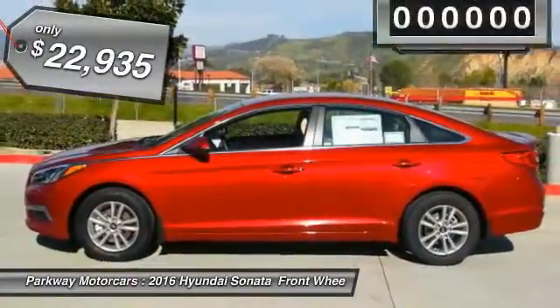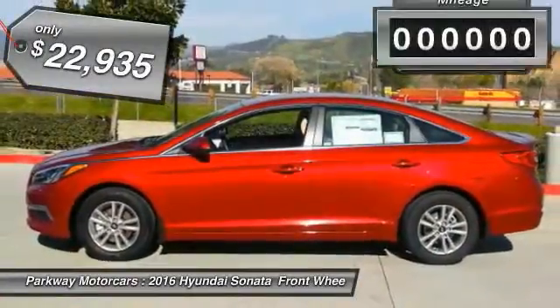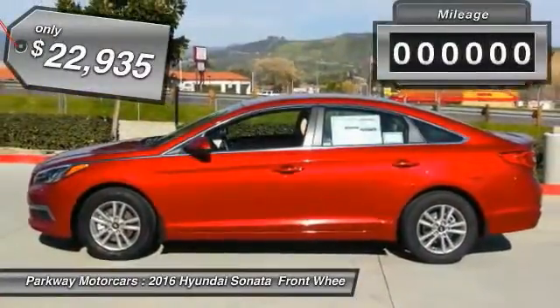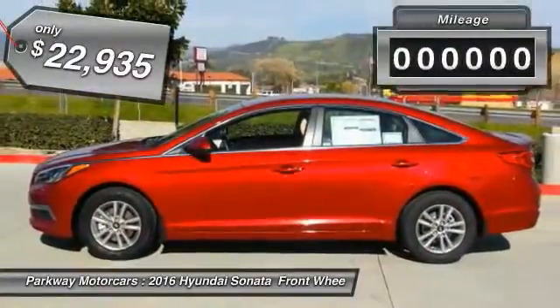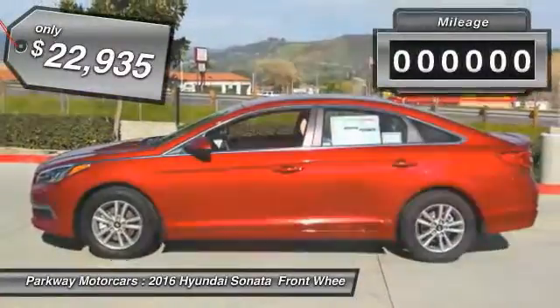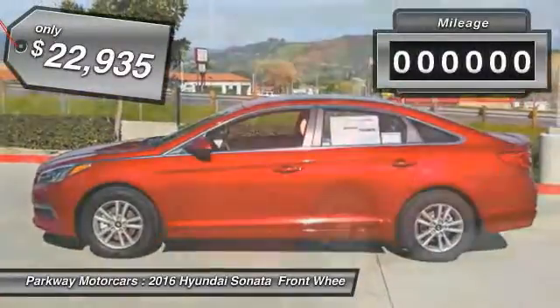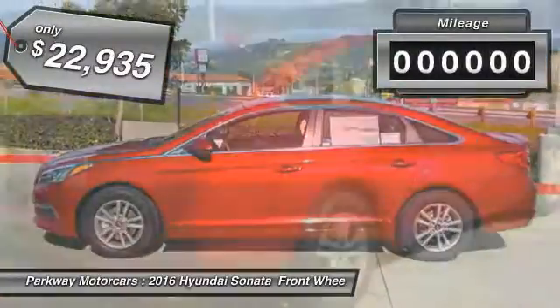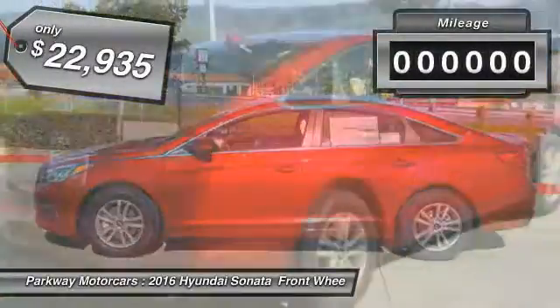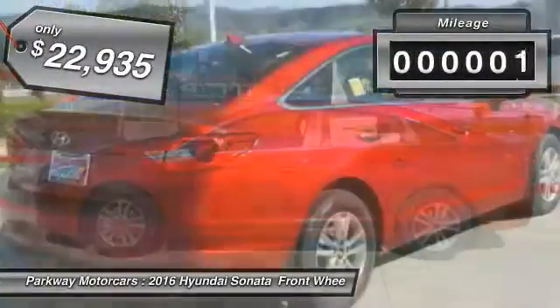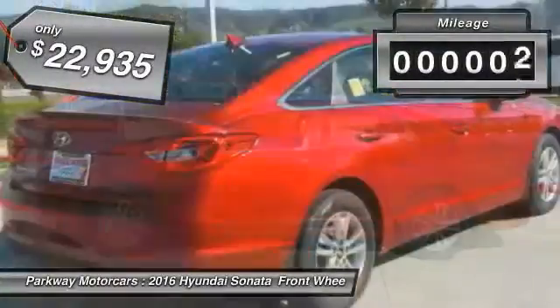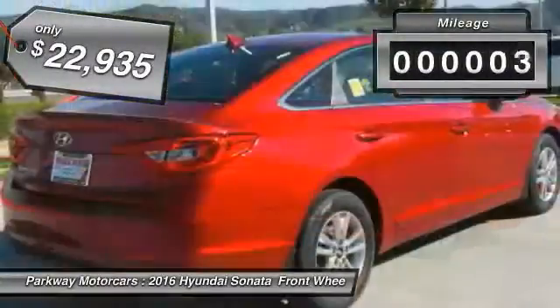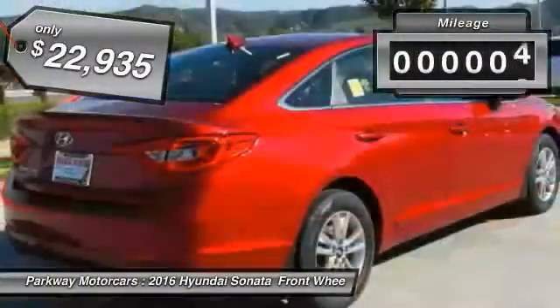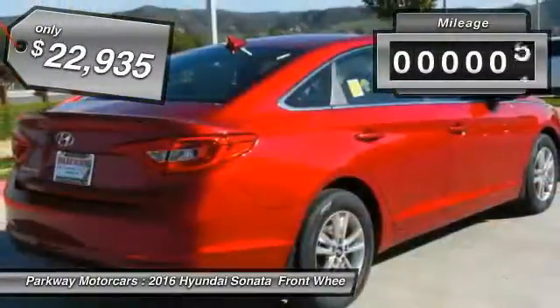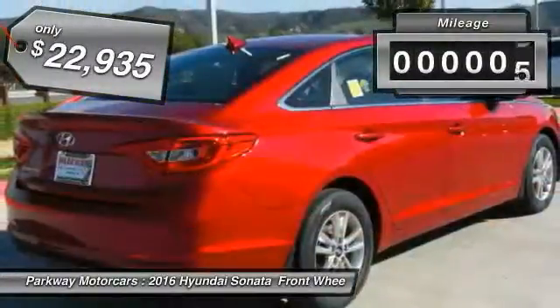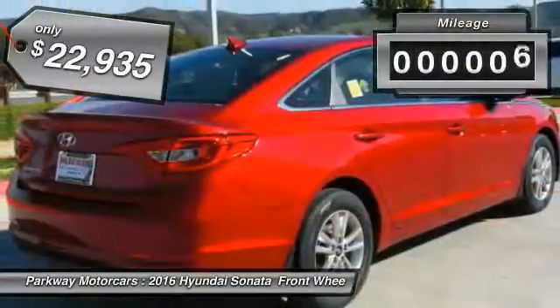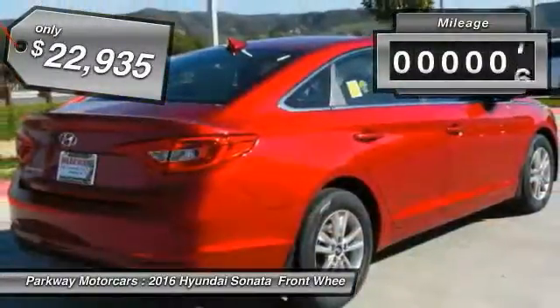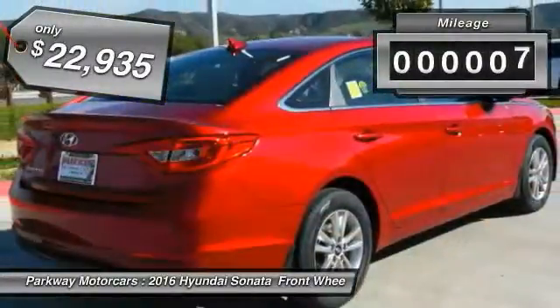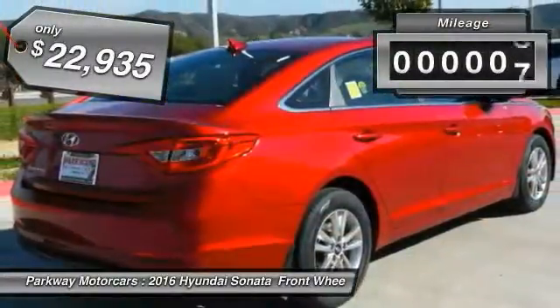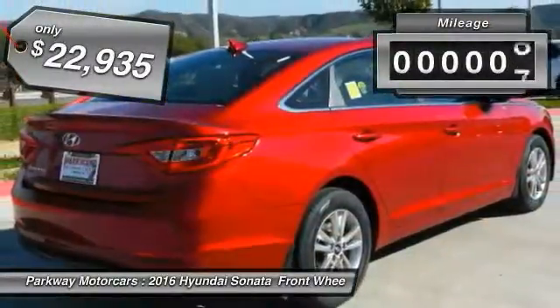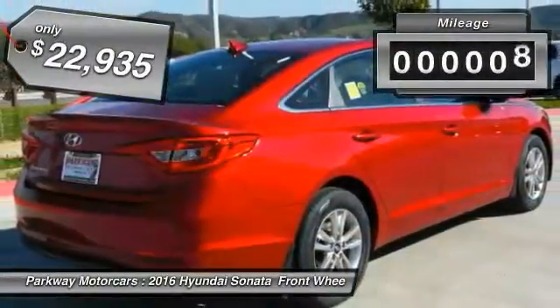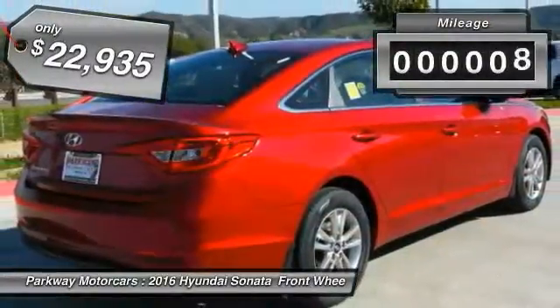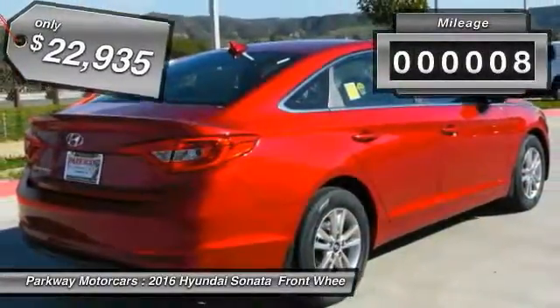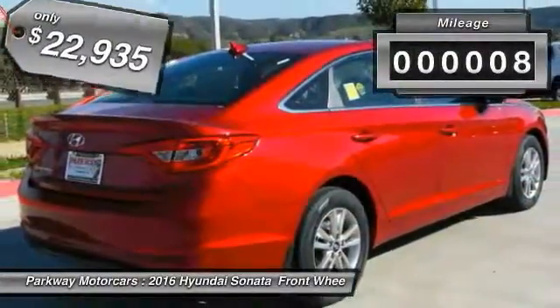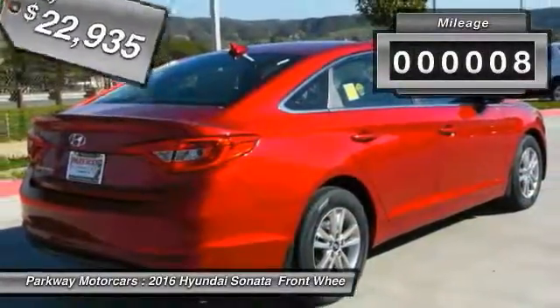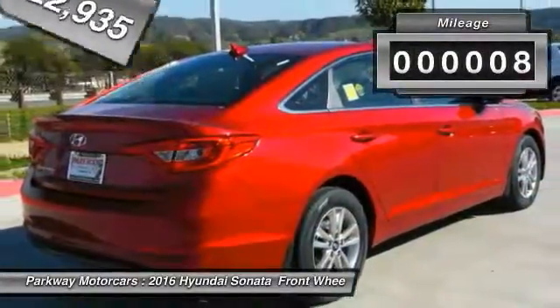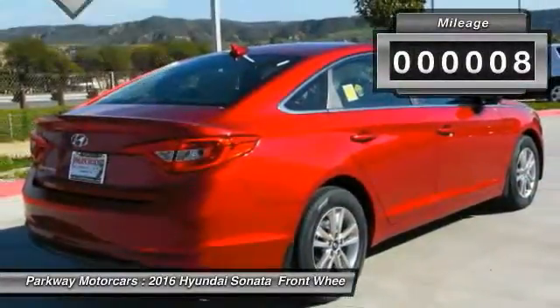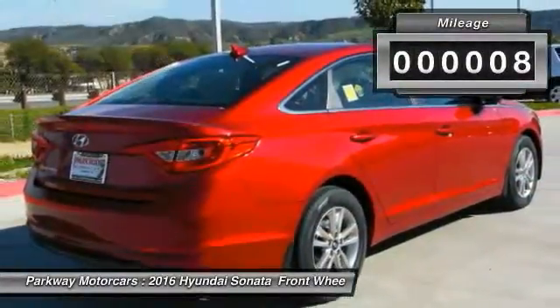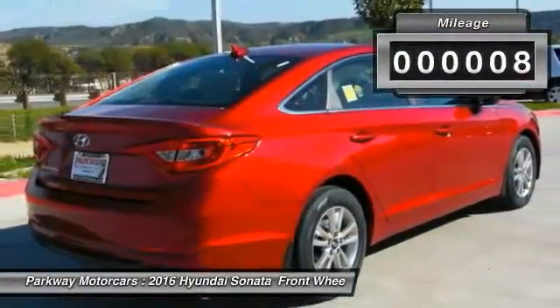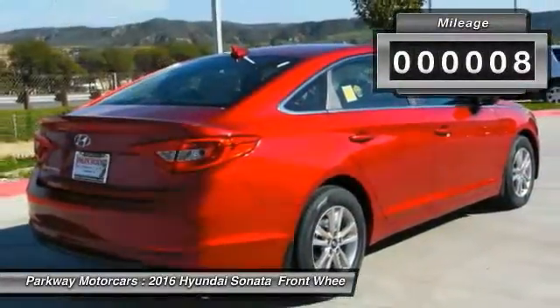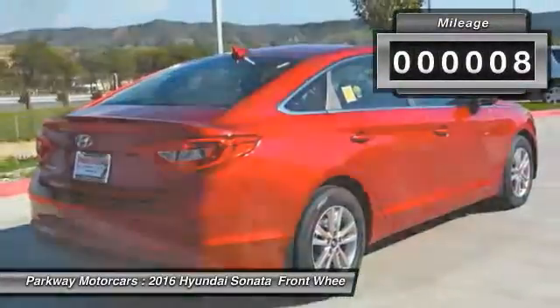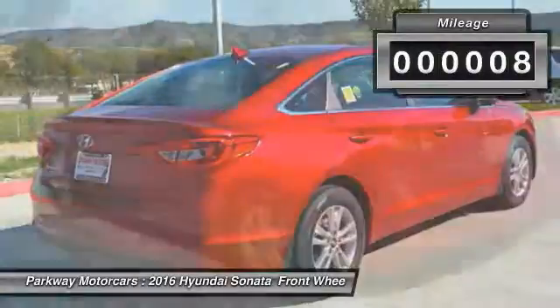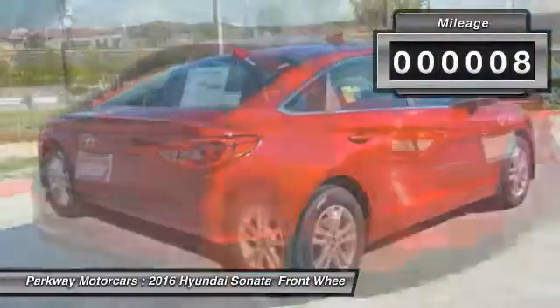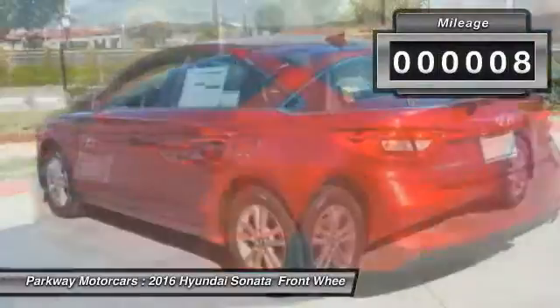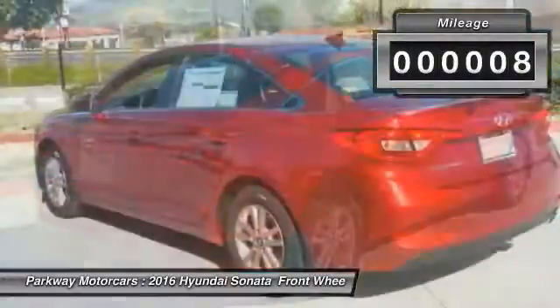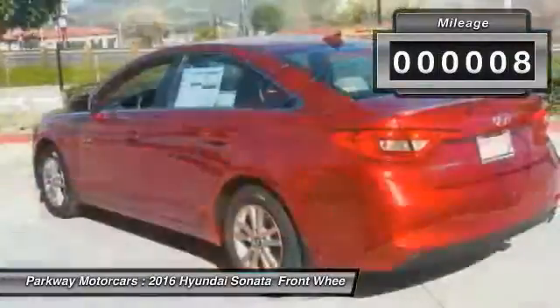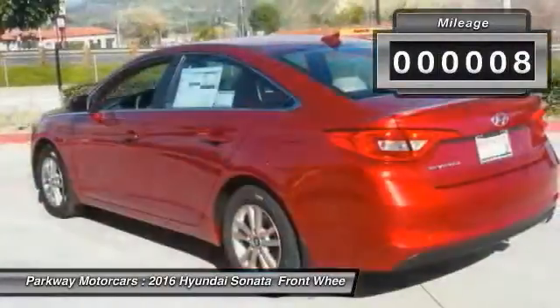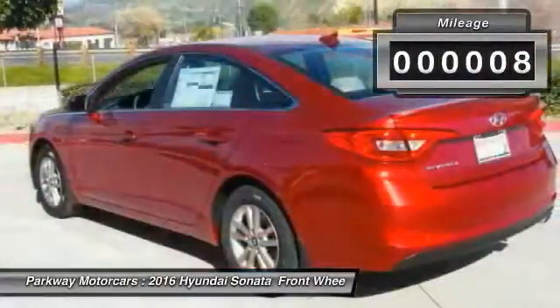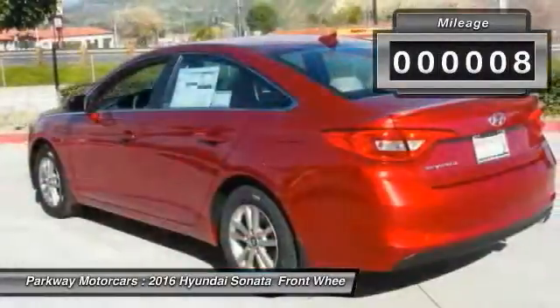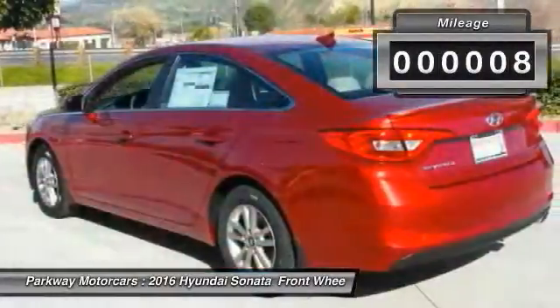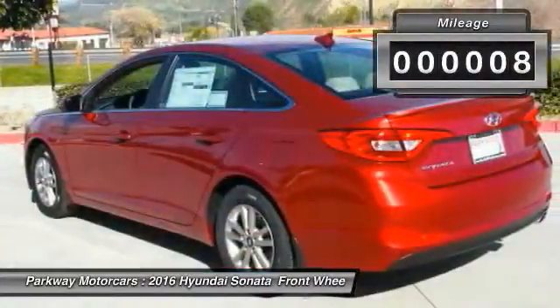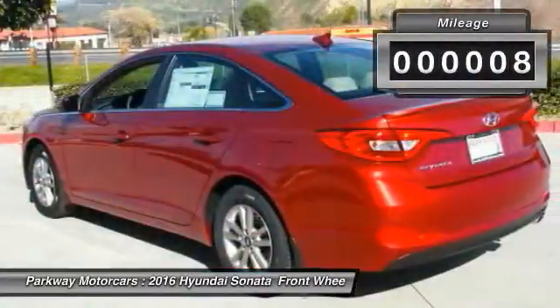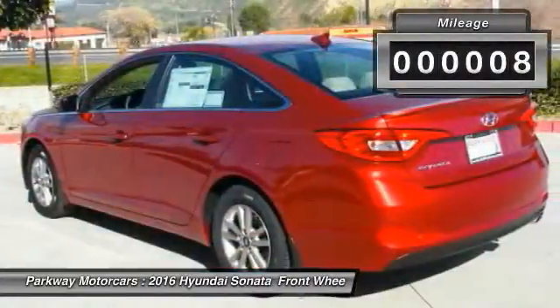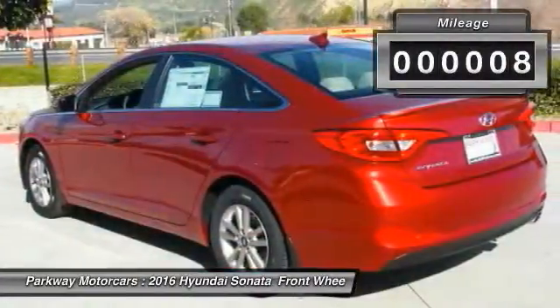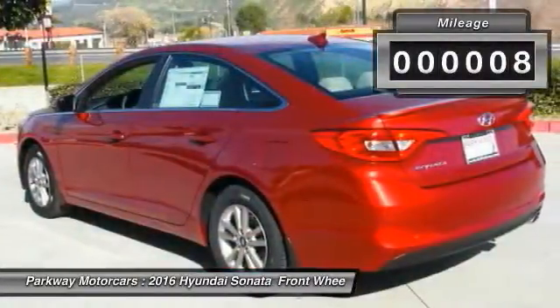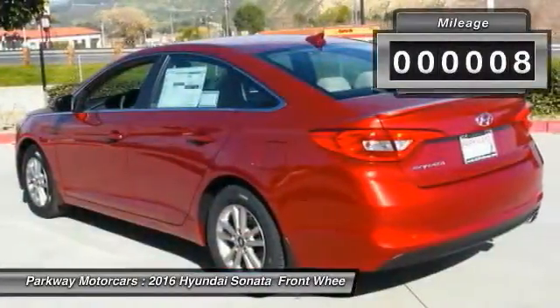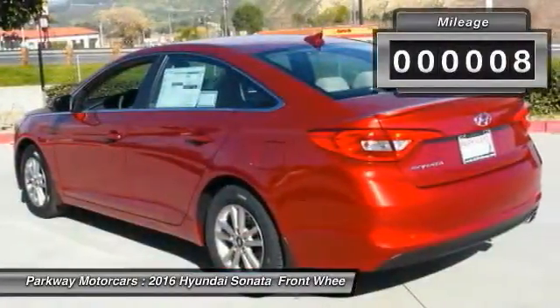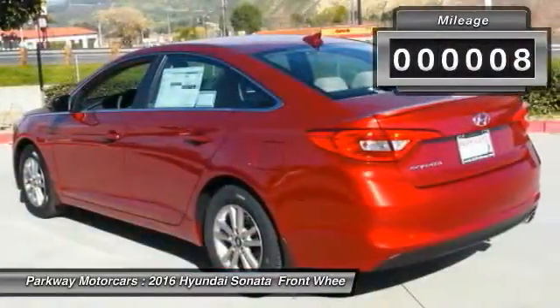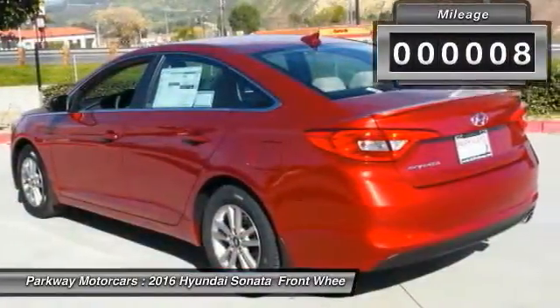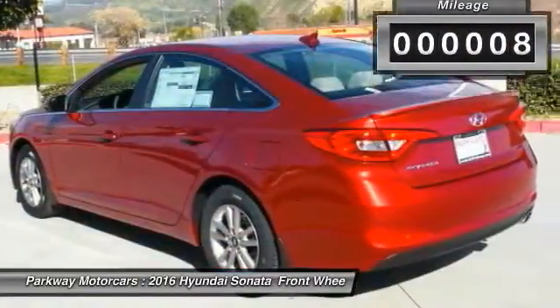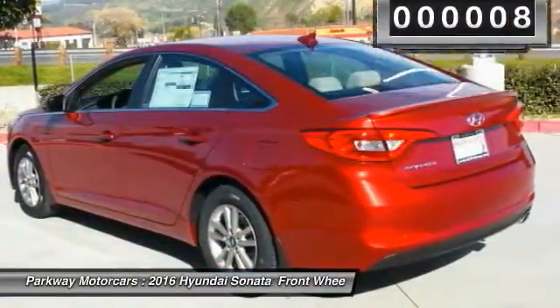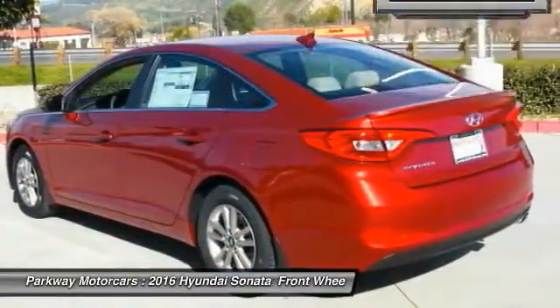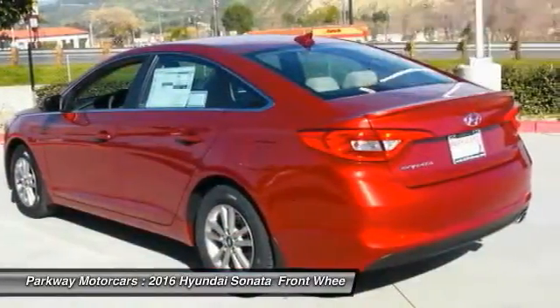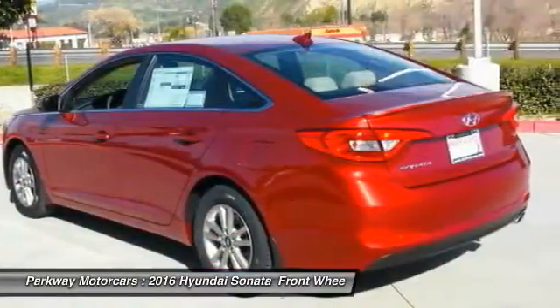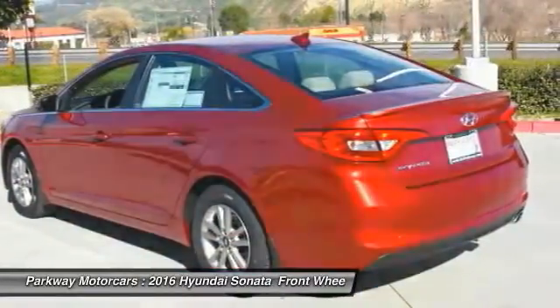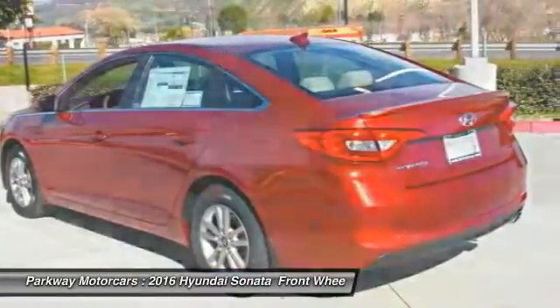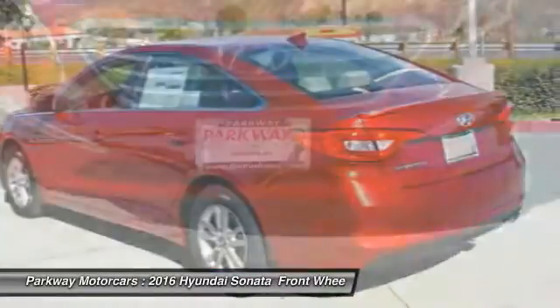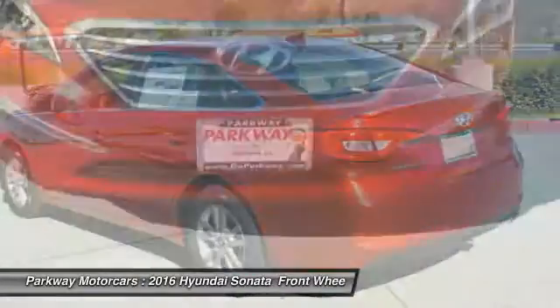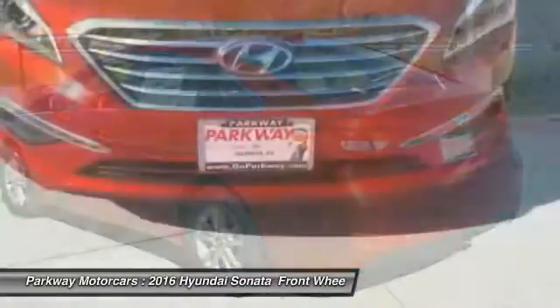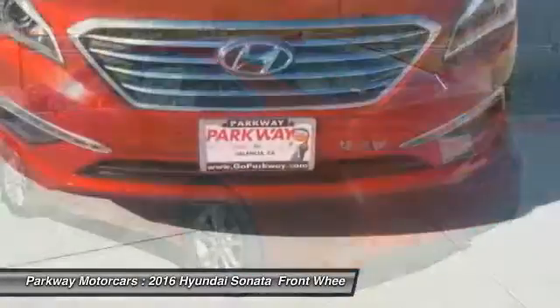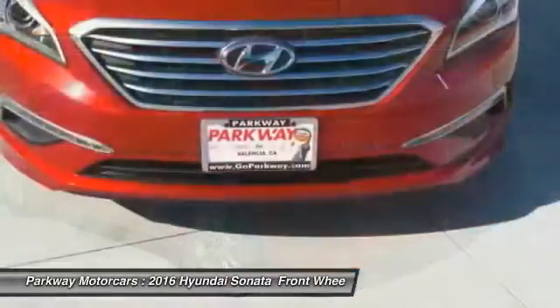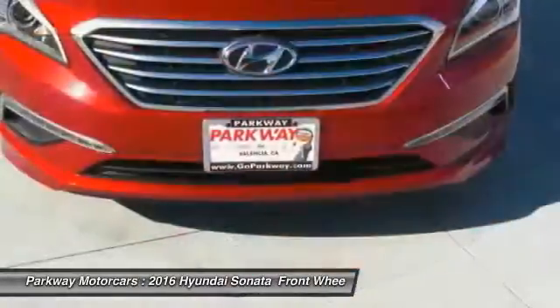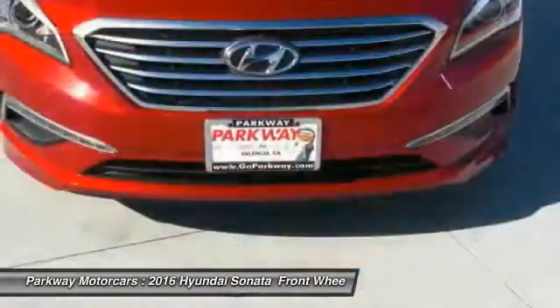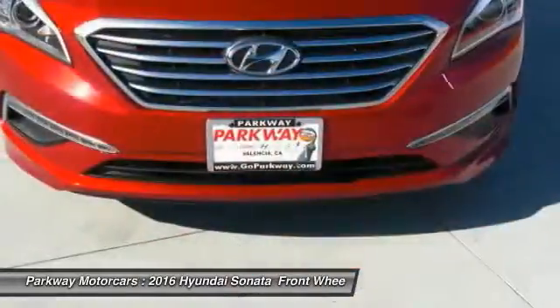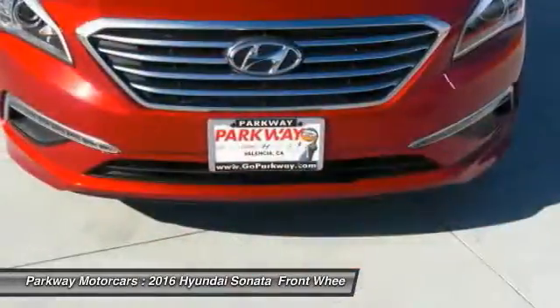This vehicle has less than 100 miles. Here are some of this vehicle's great options: cargo net, carpeted floor mats.